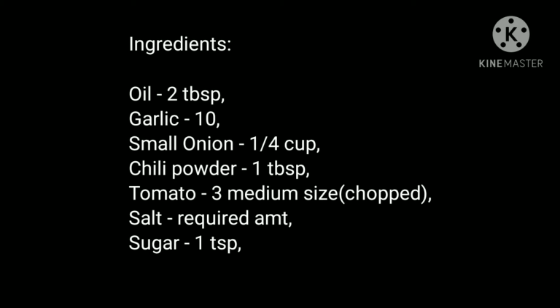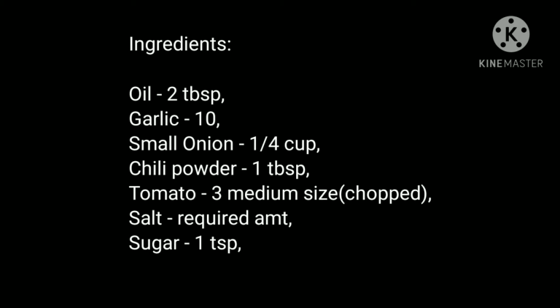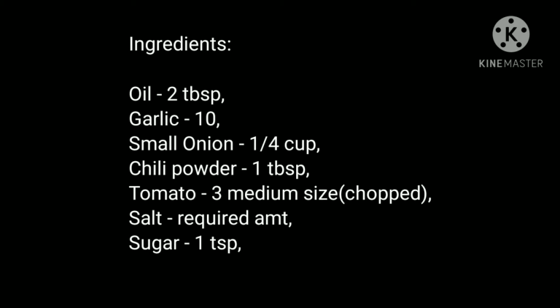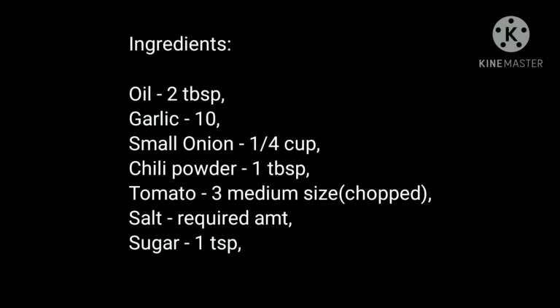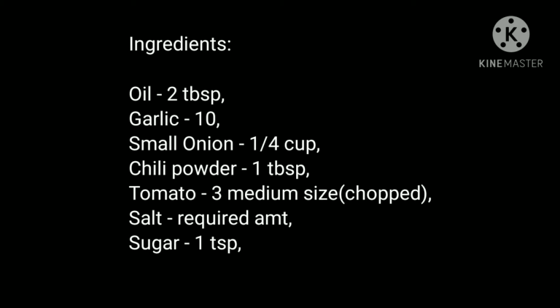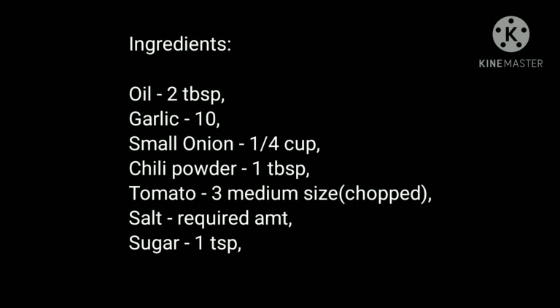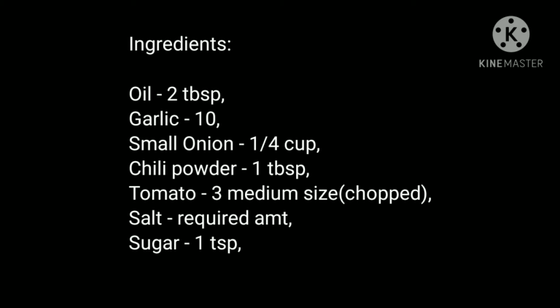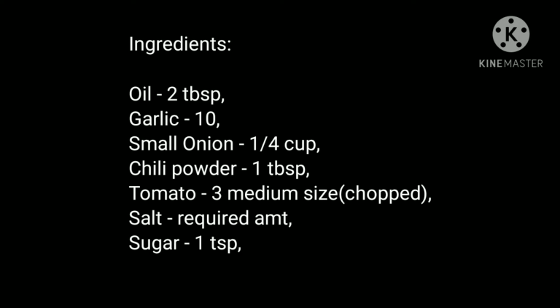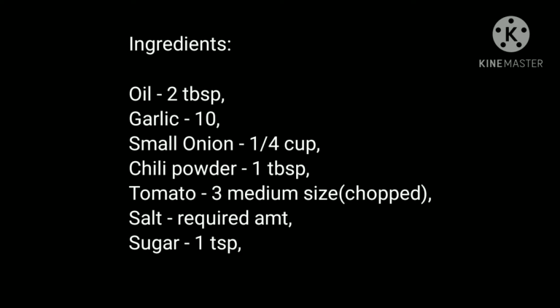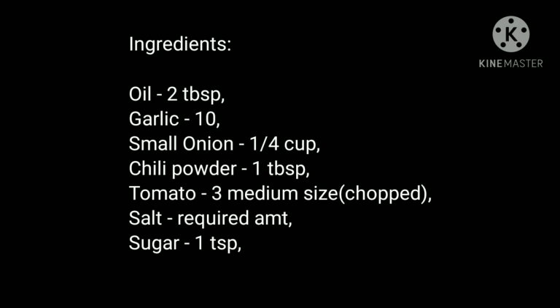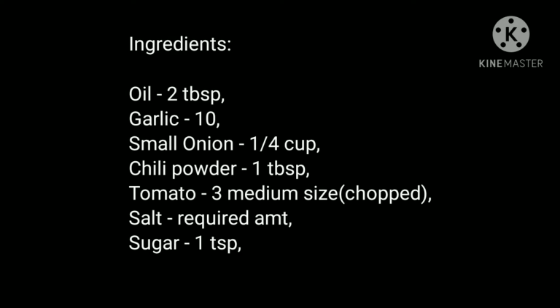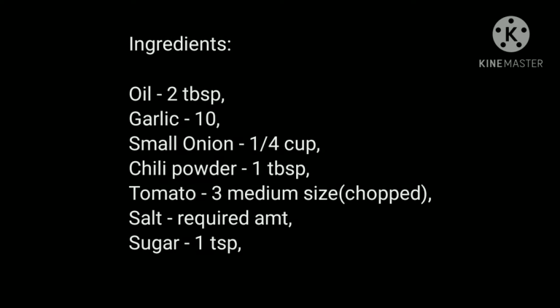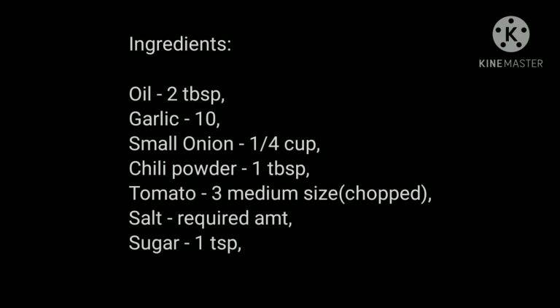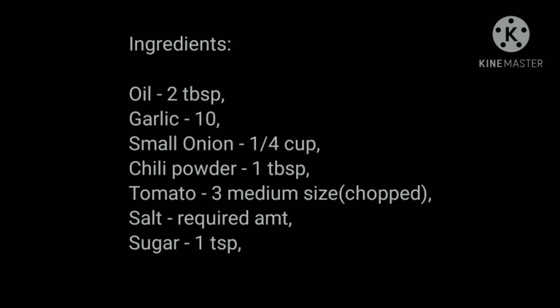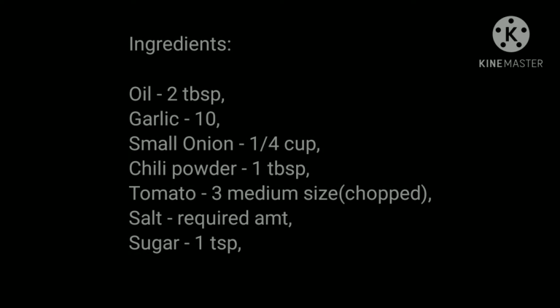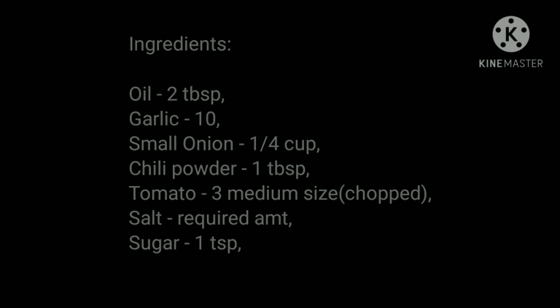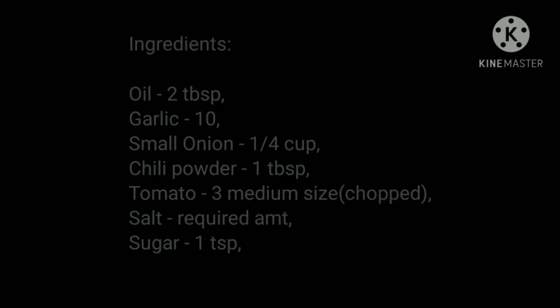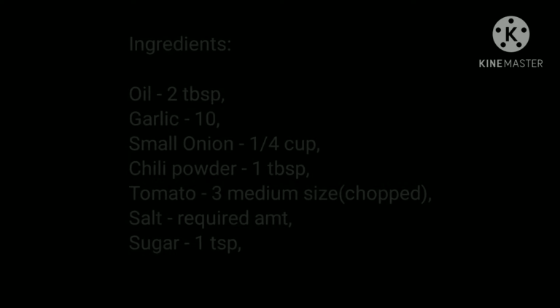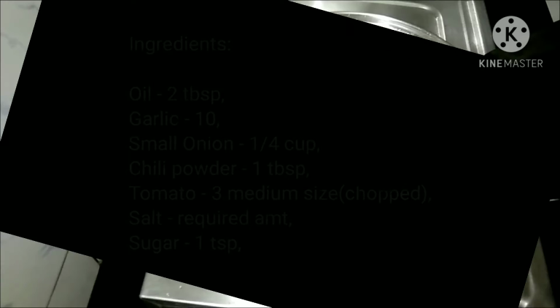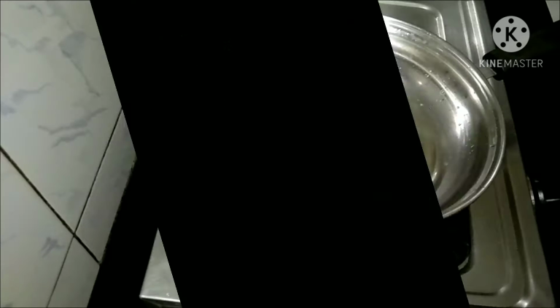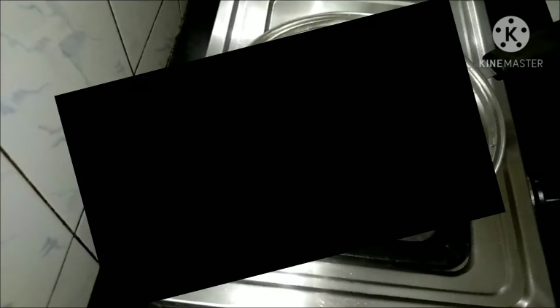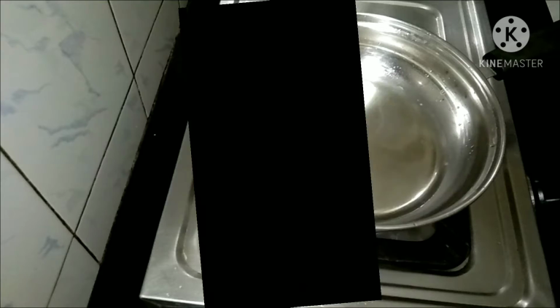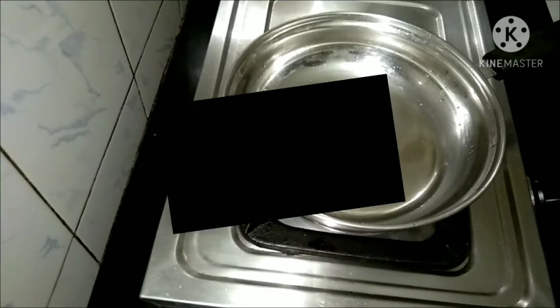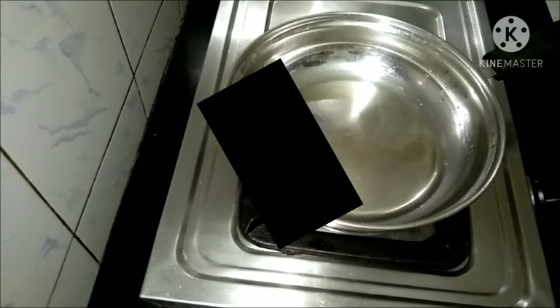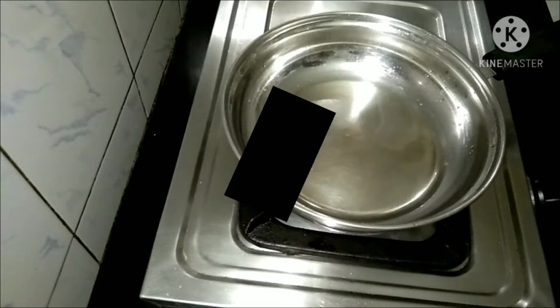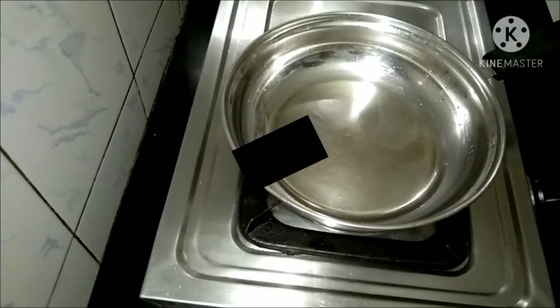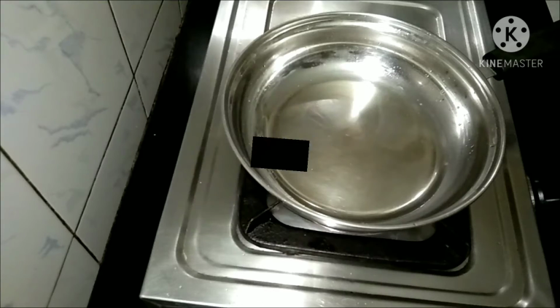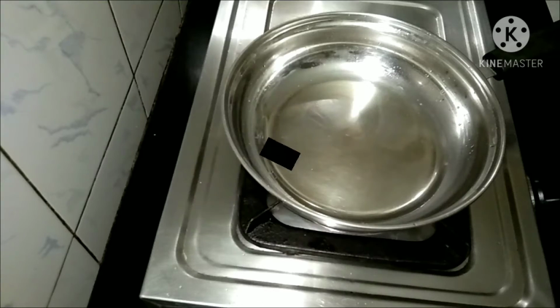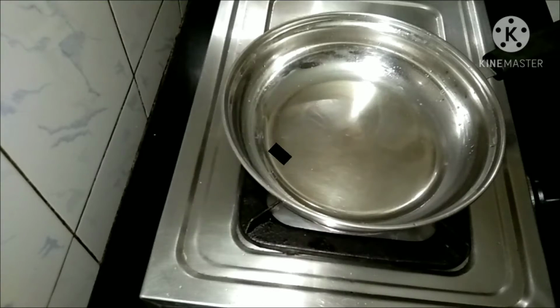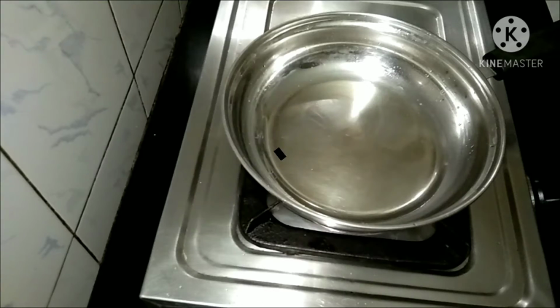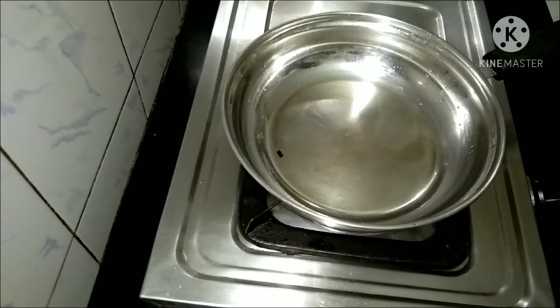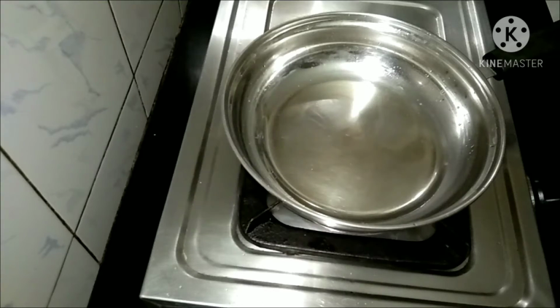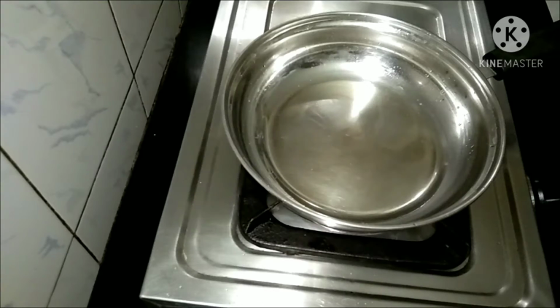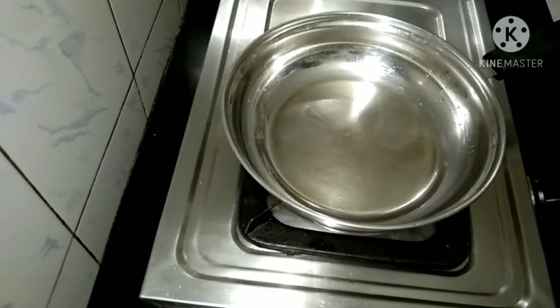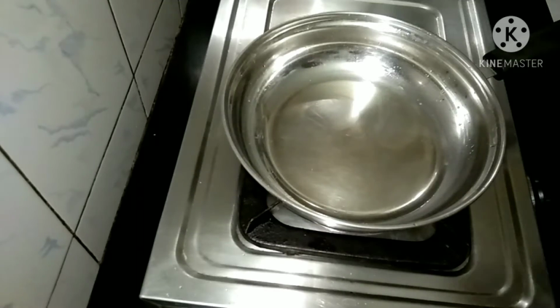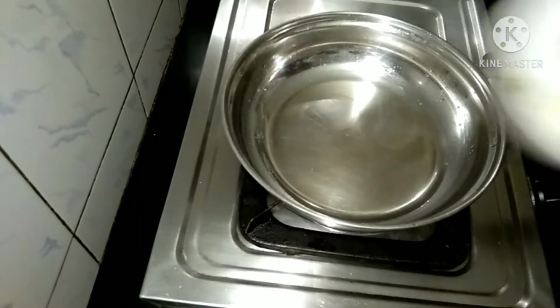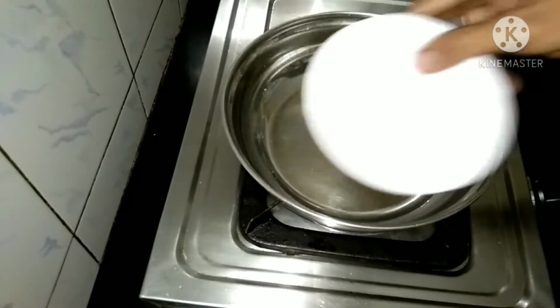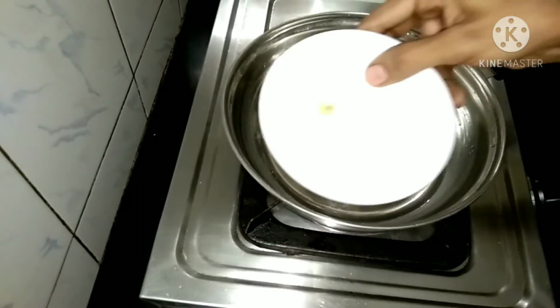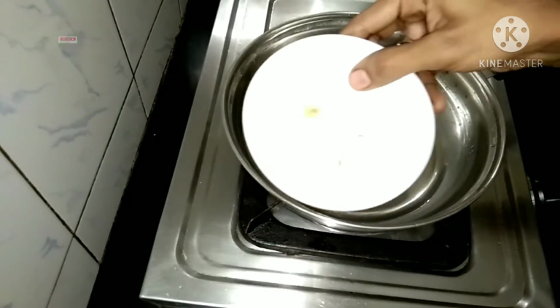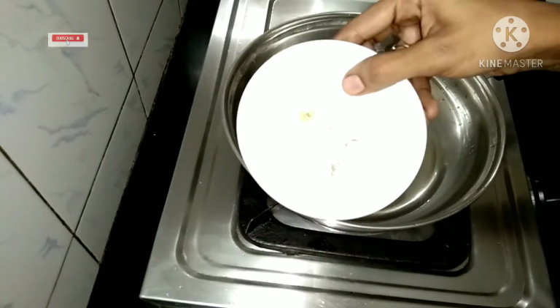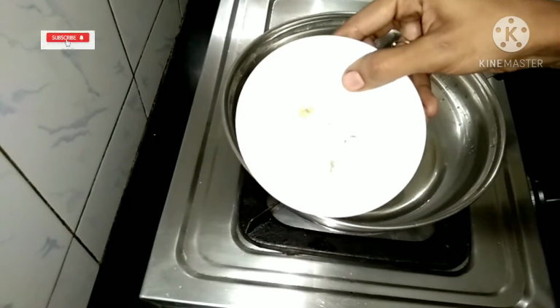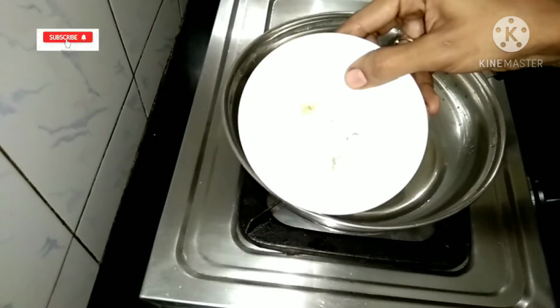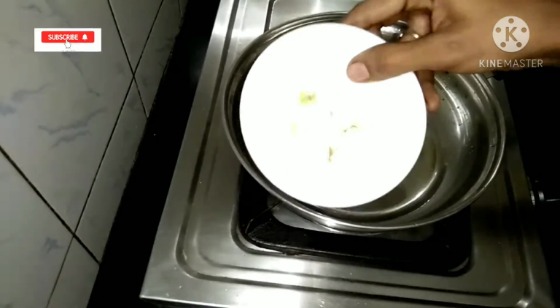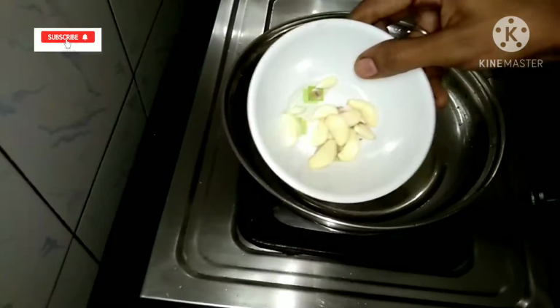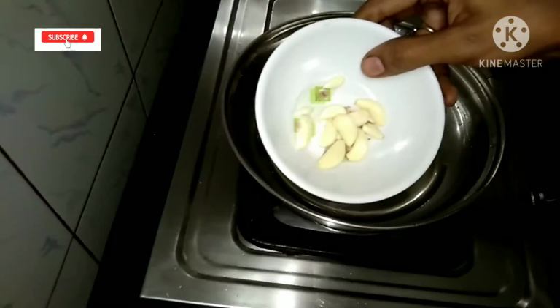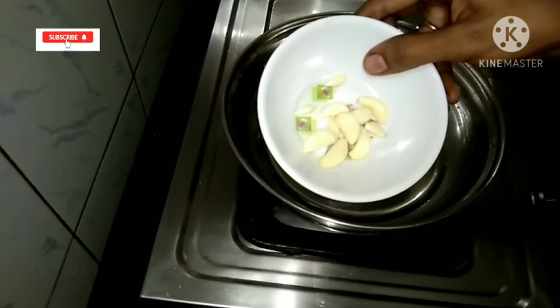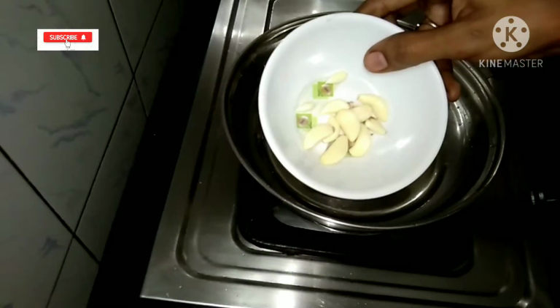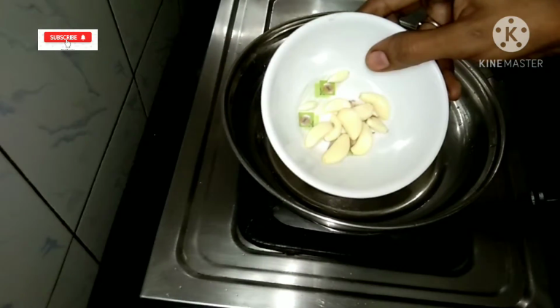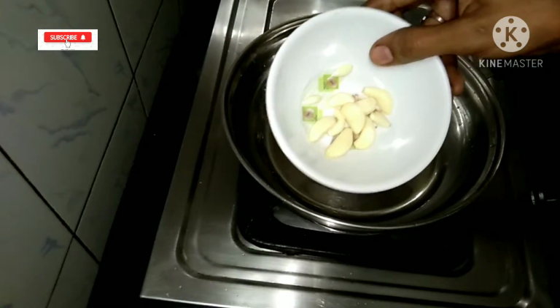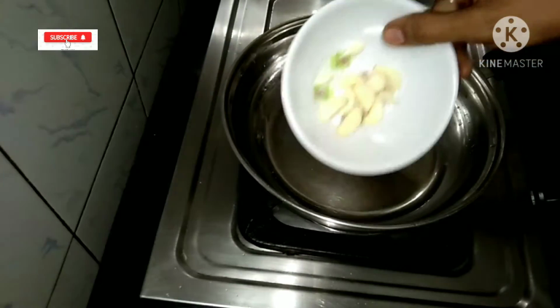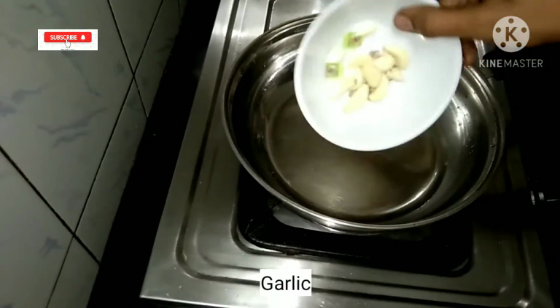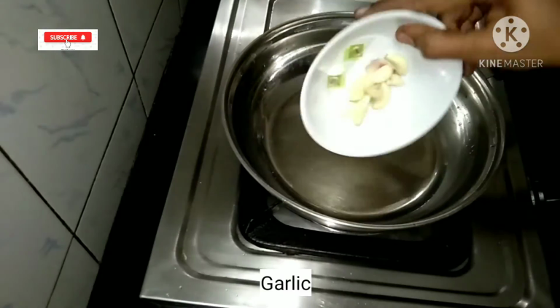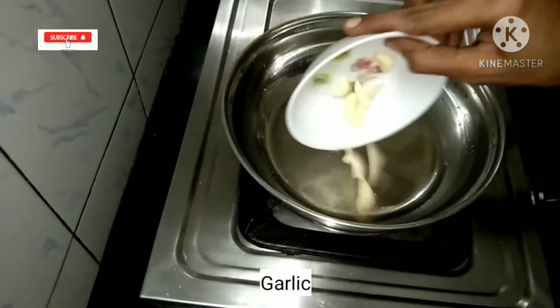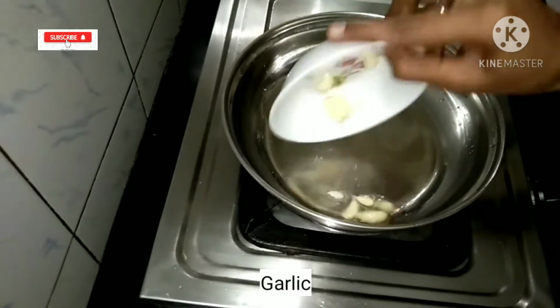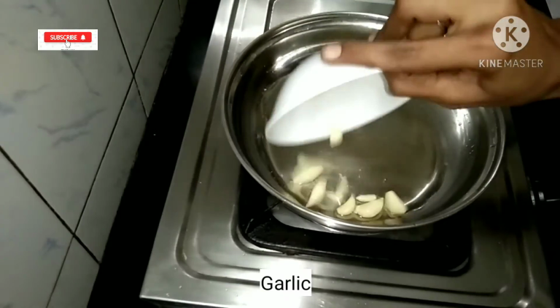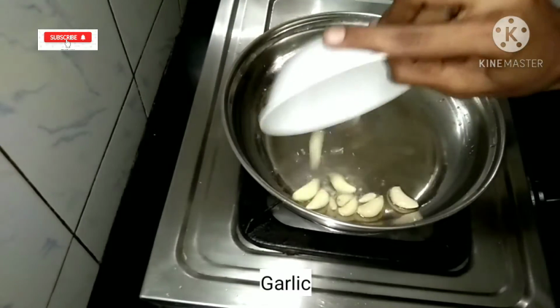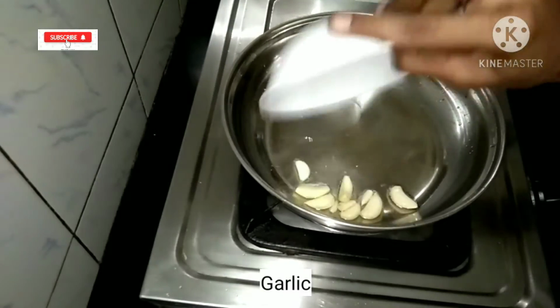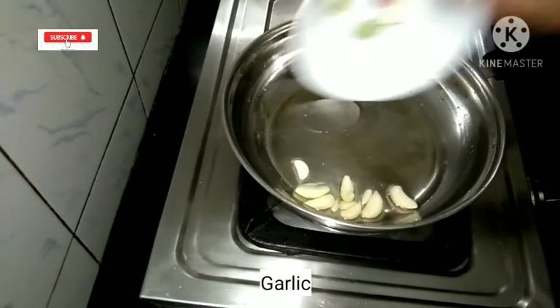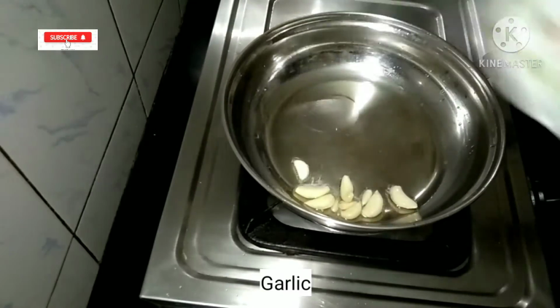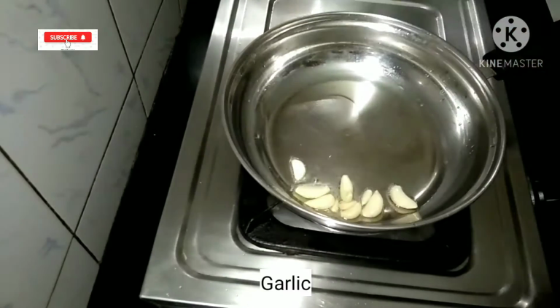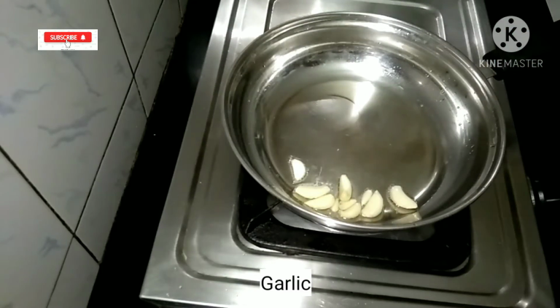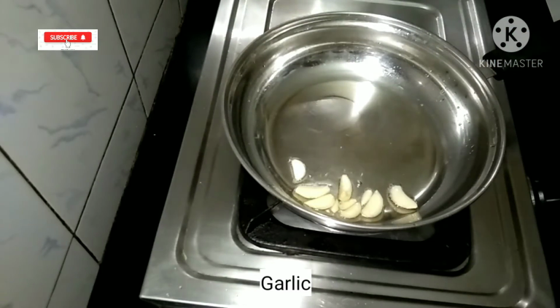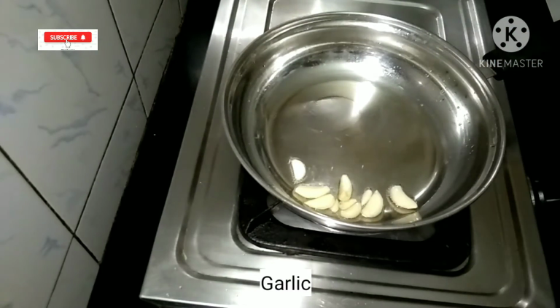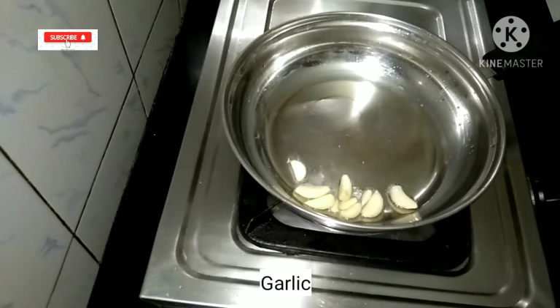Welcome to Sassi Cooking! How do you do this?